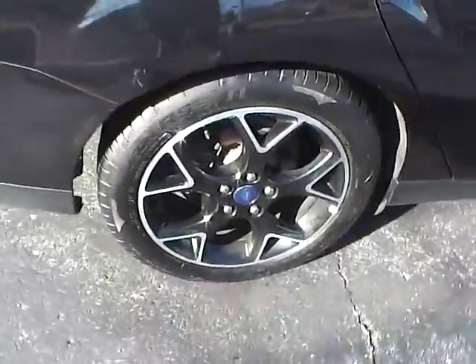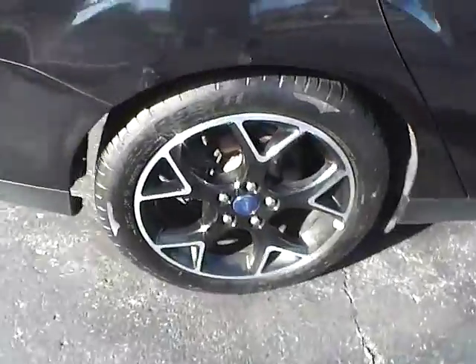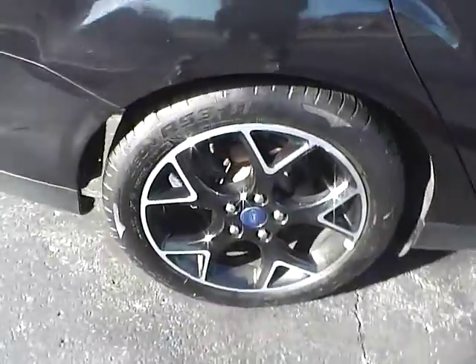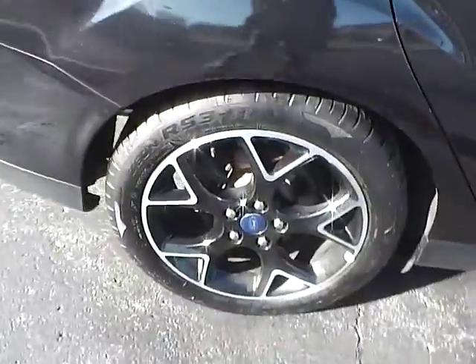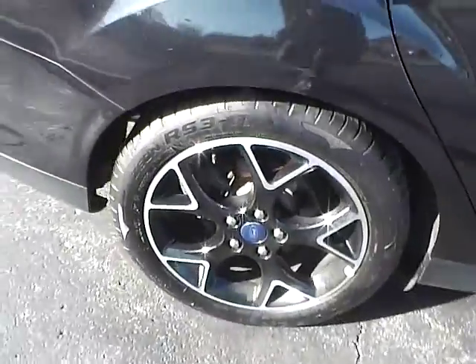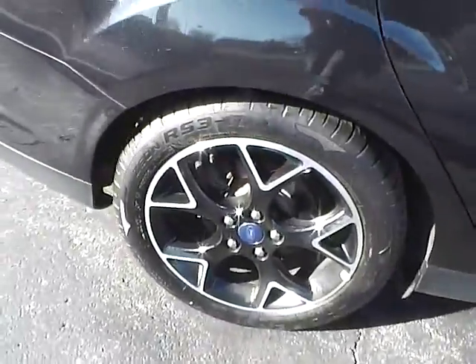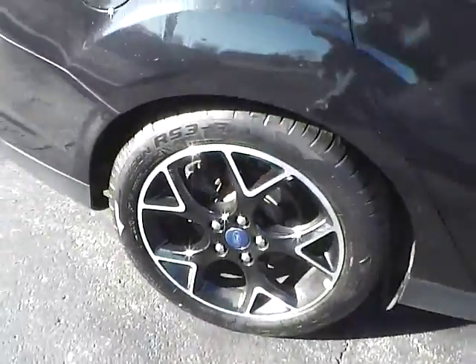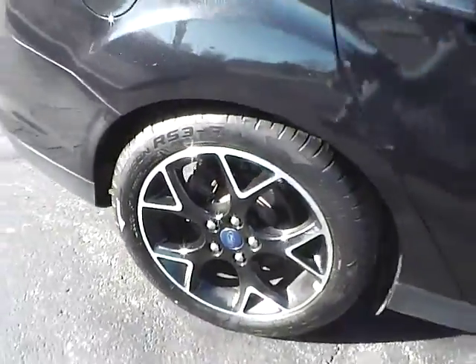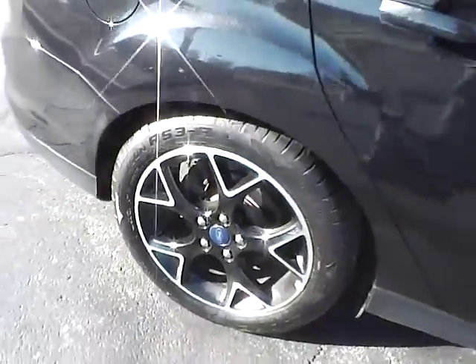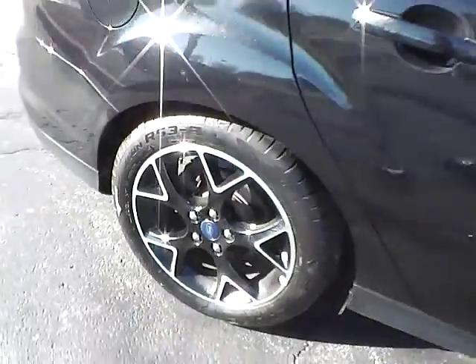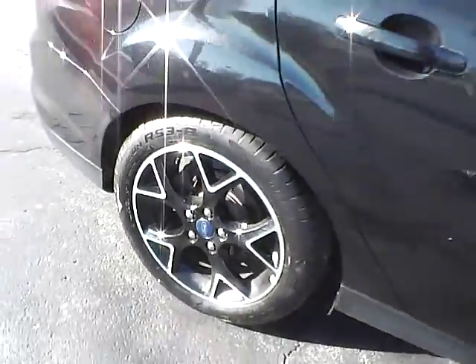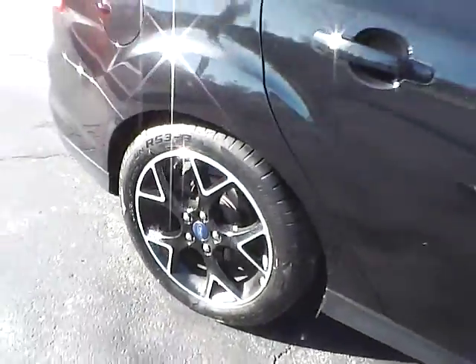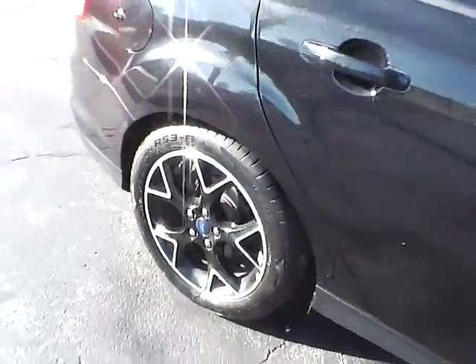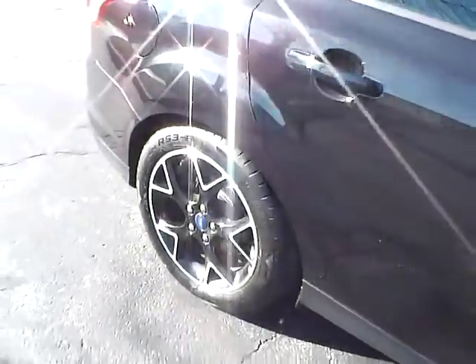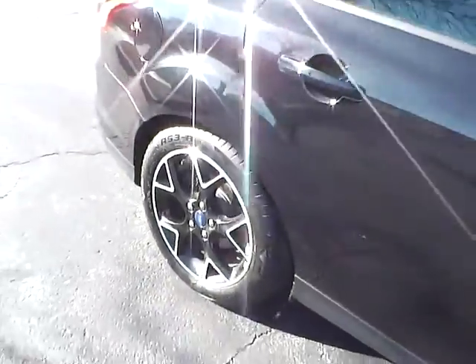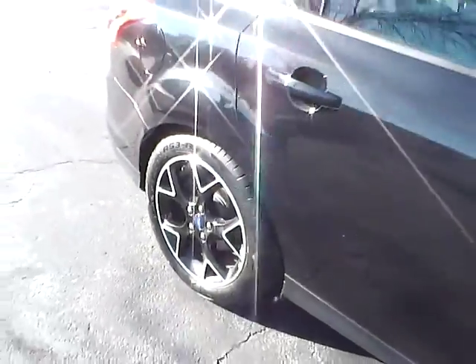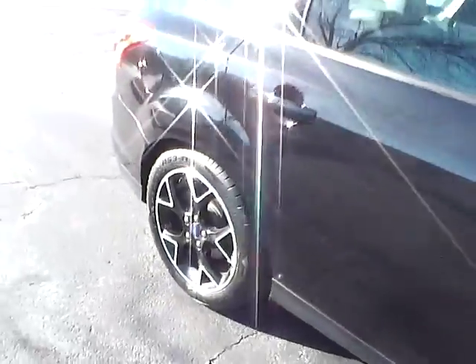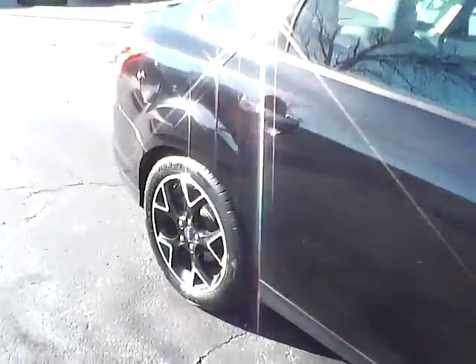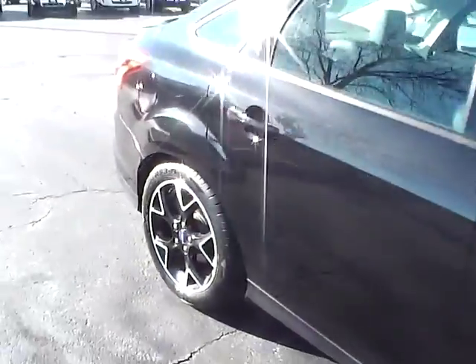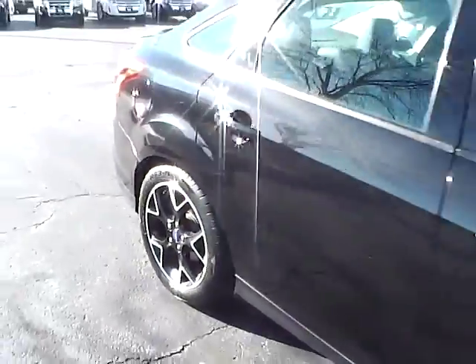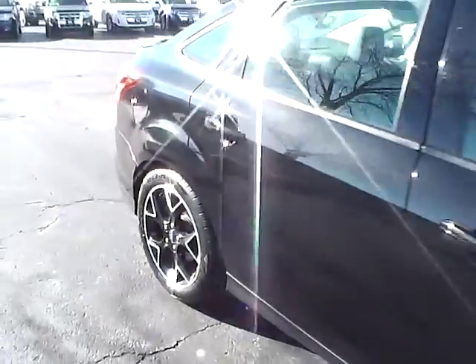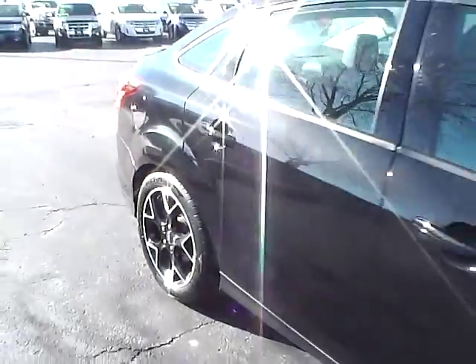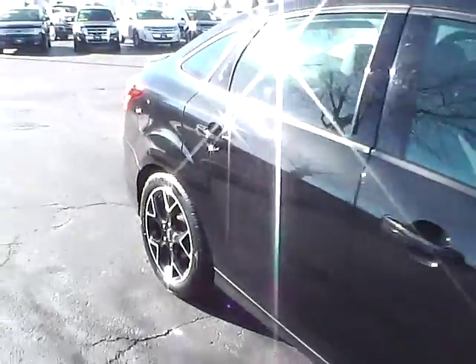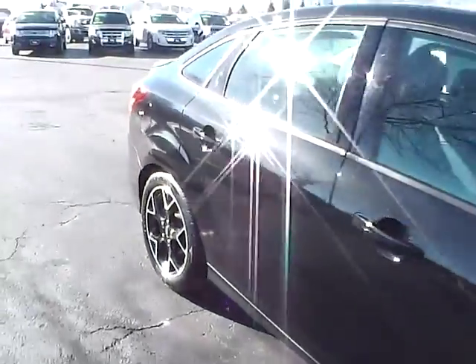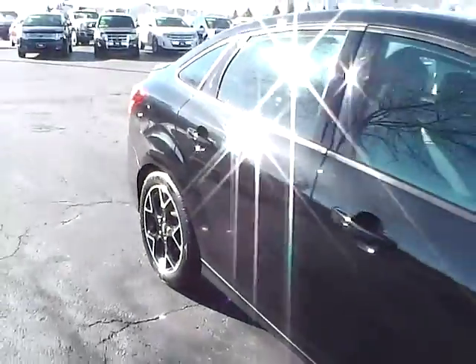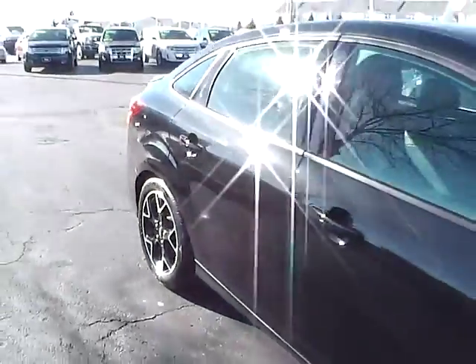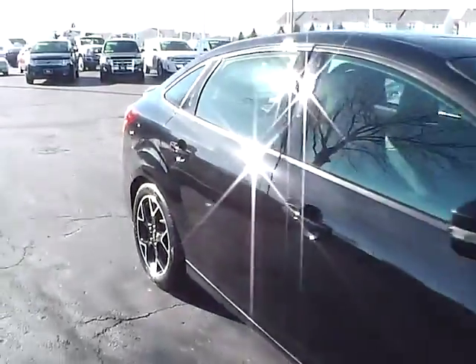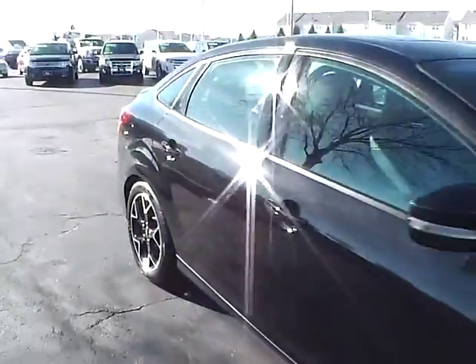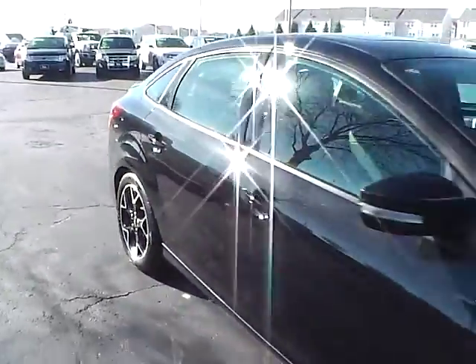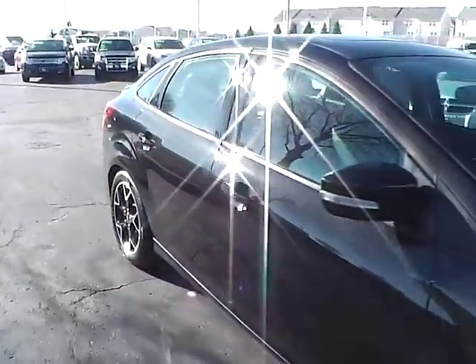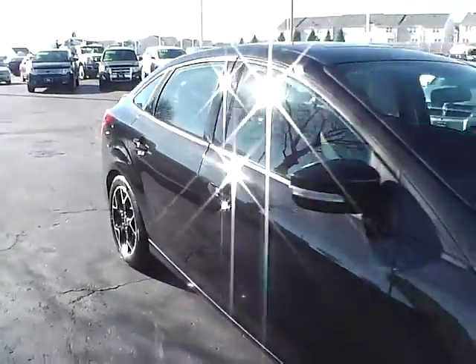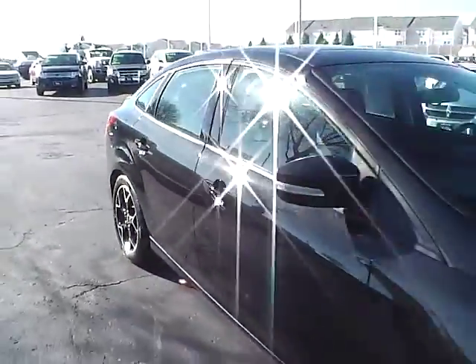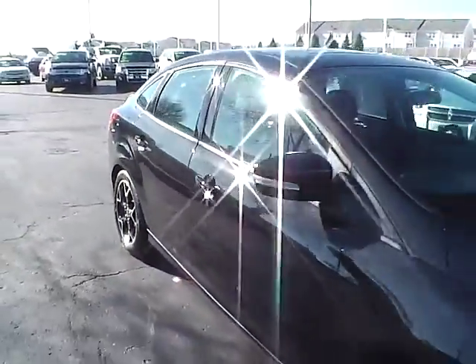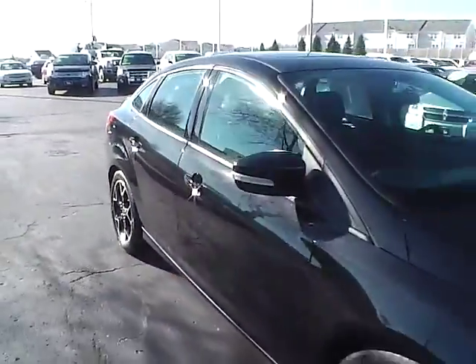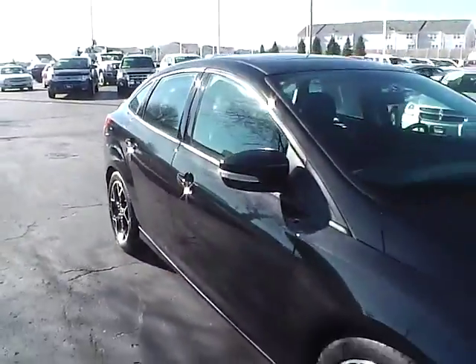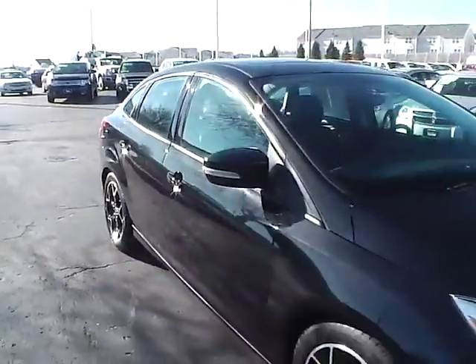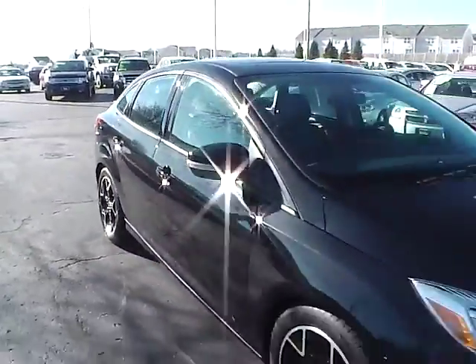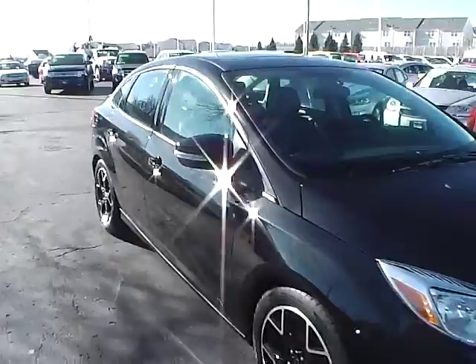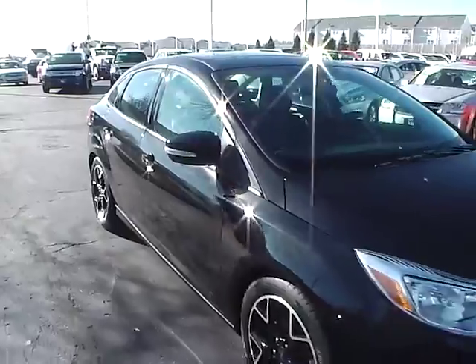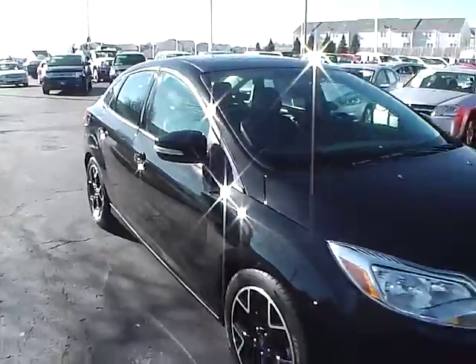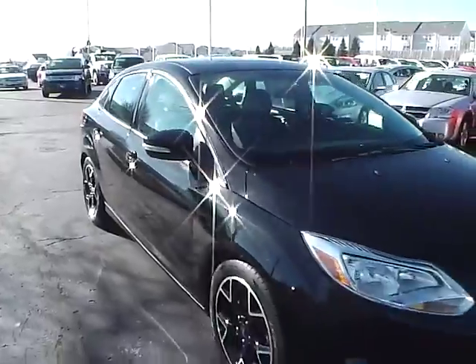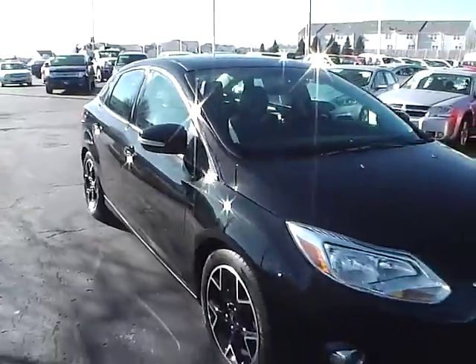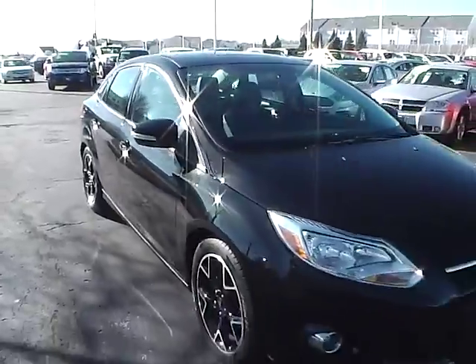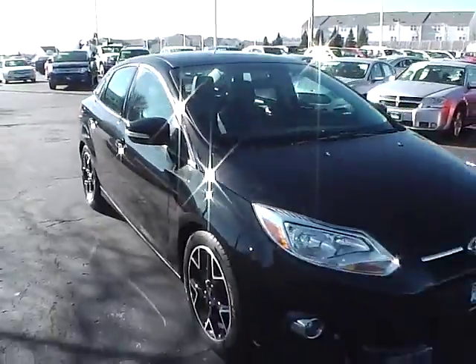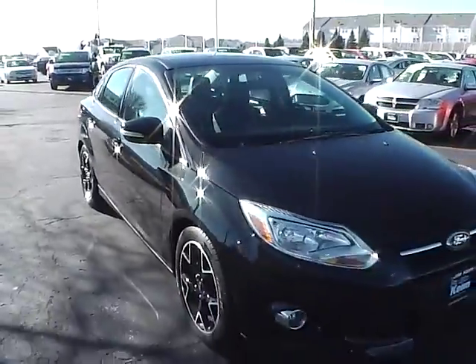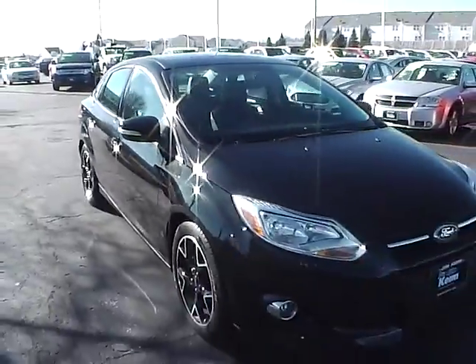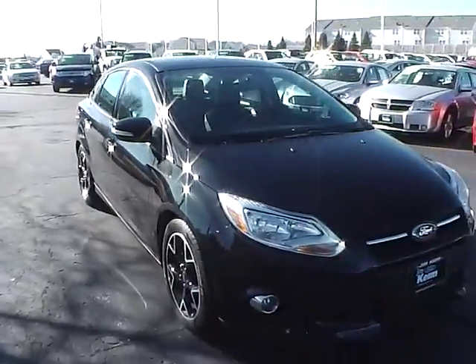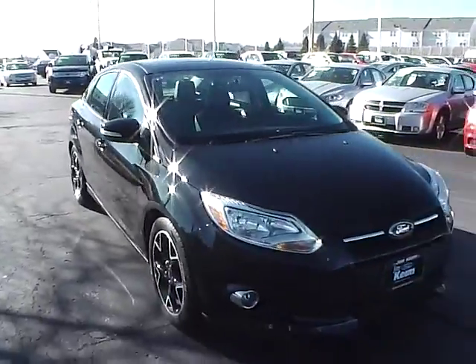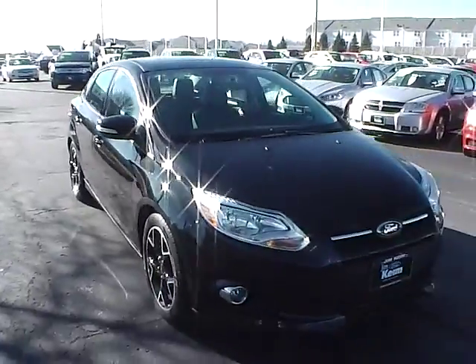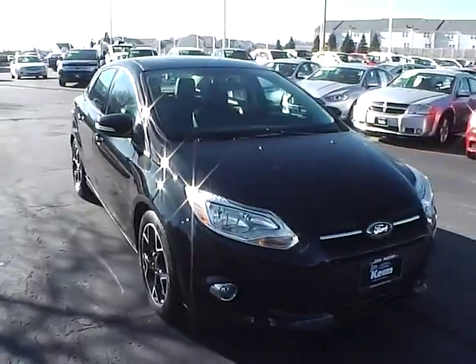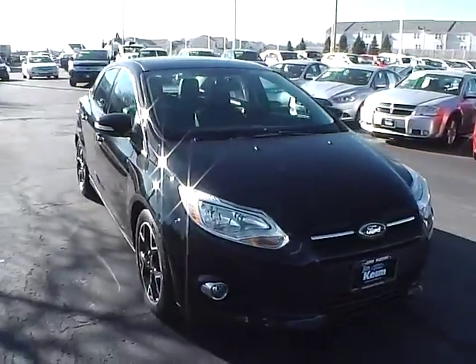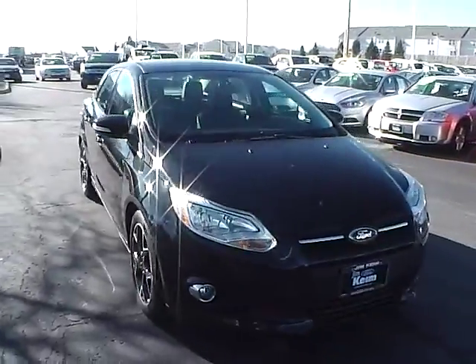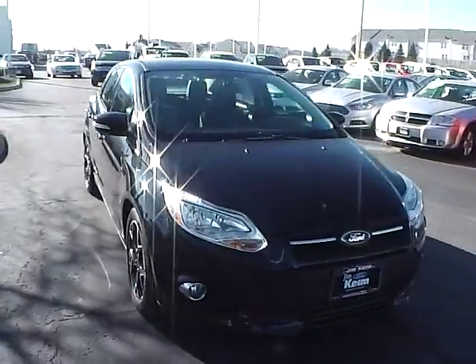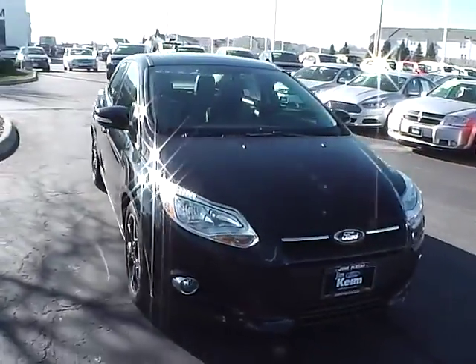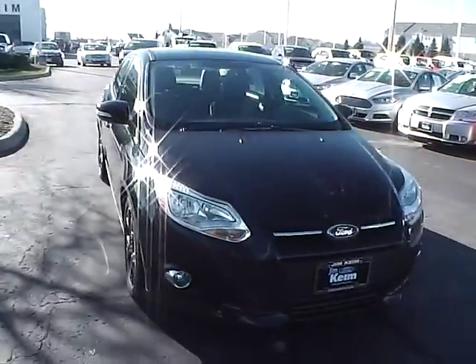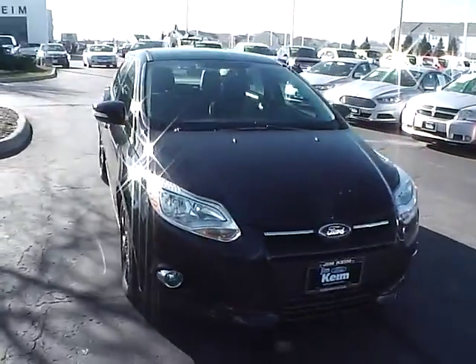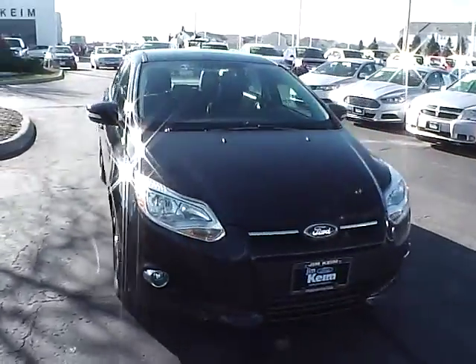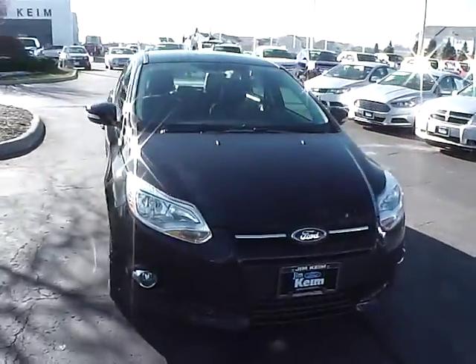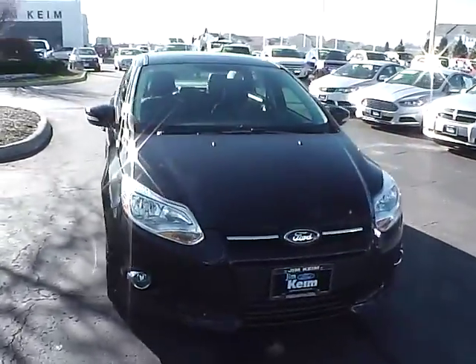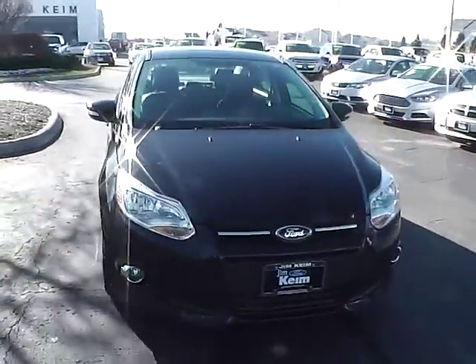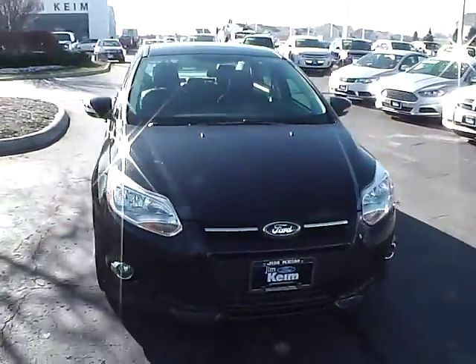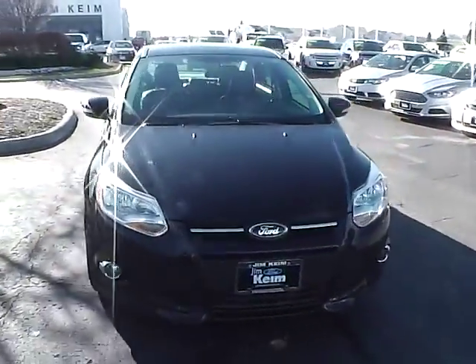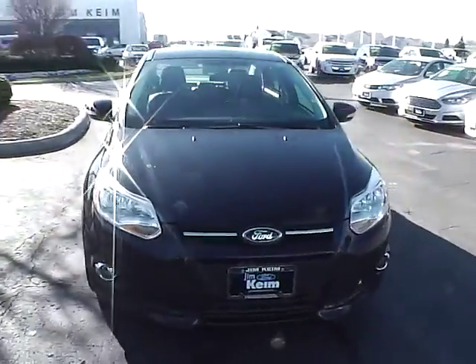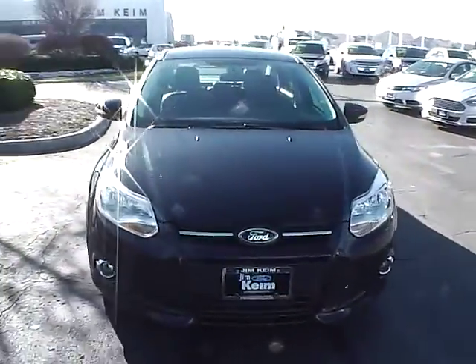Aluminum alloy wheels with 4 wheel disc brakes. Fog lights.